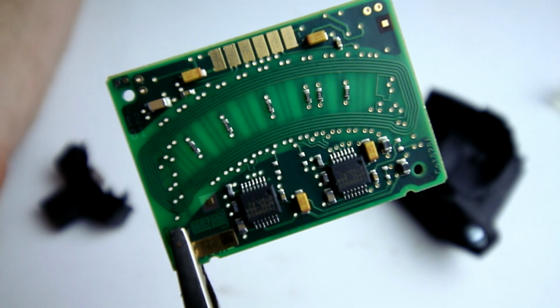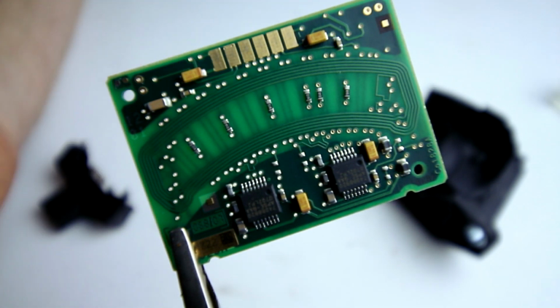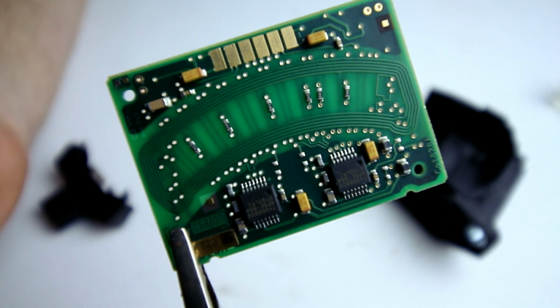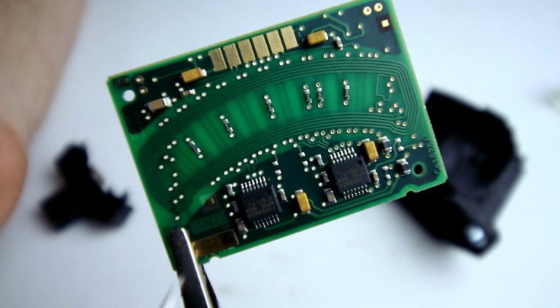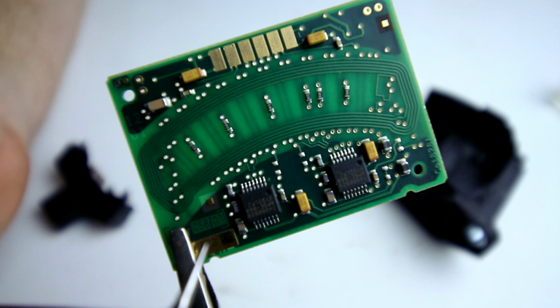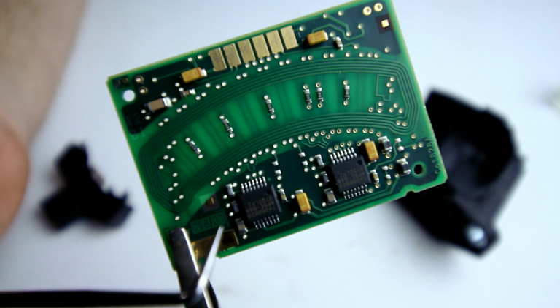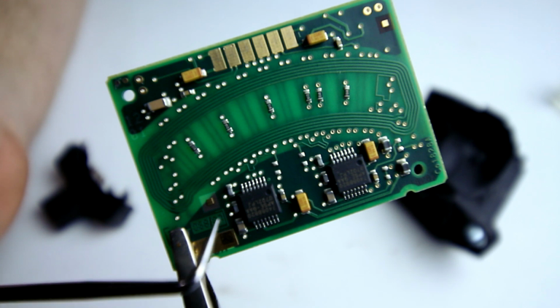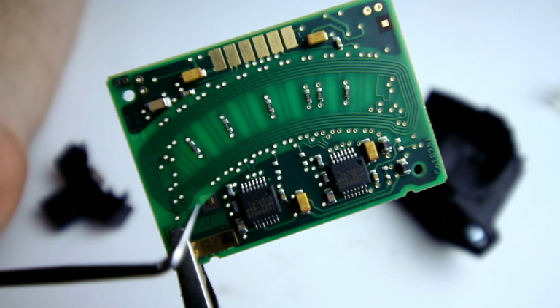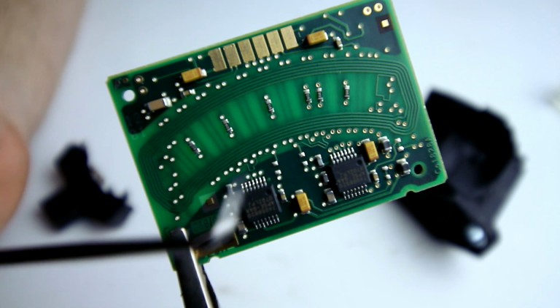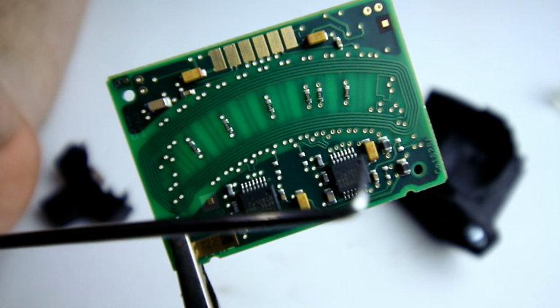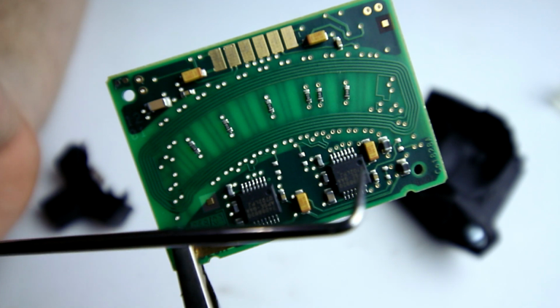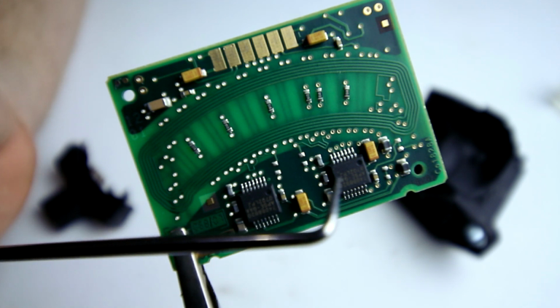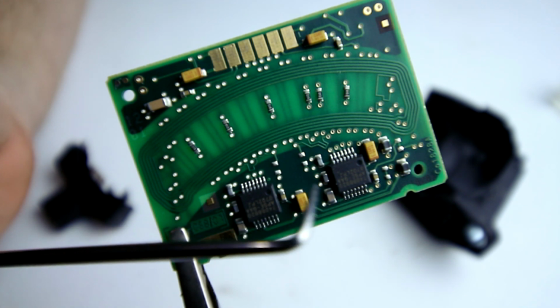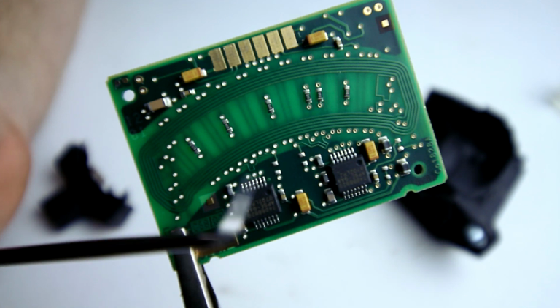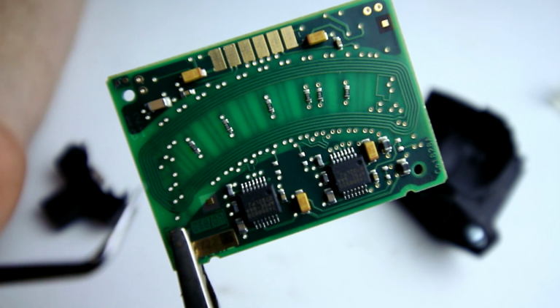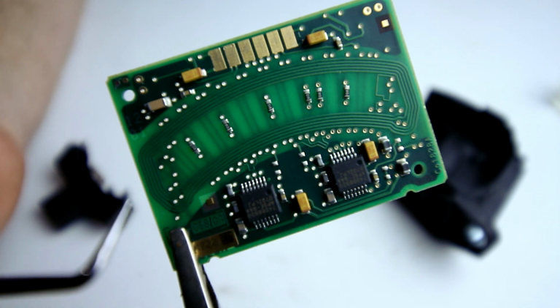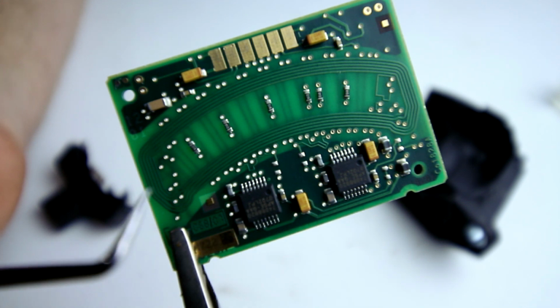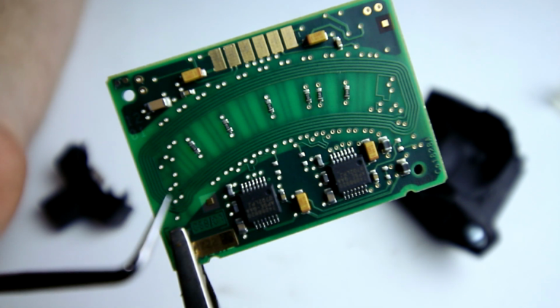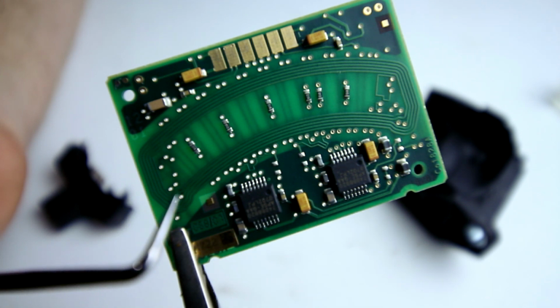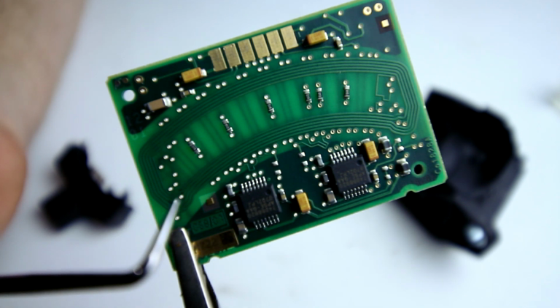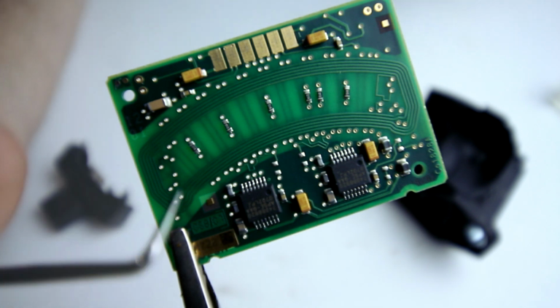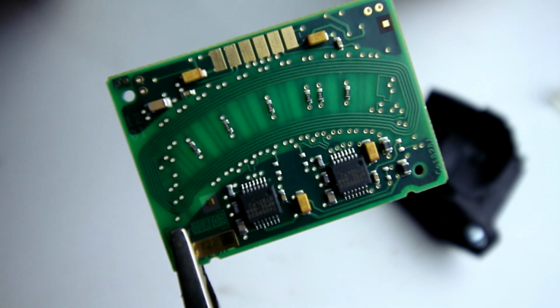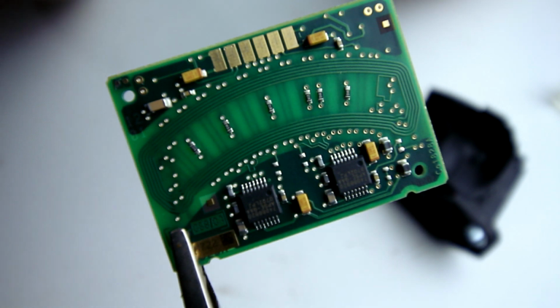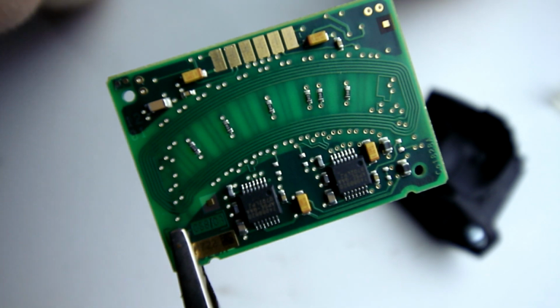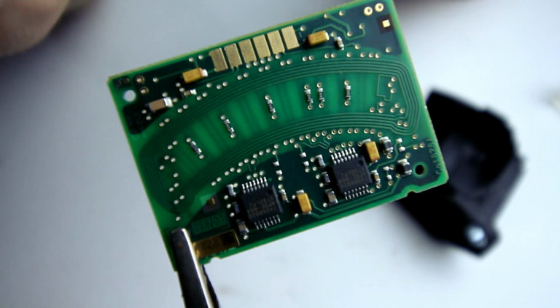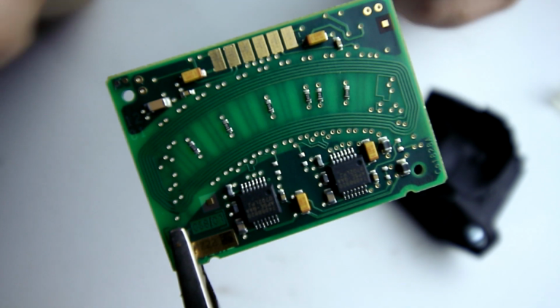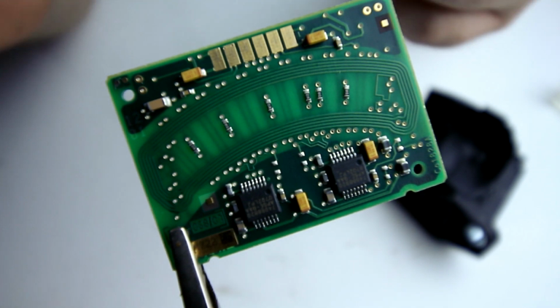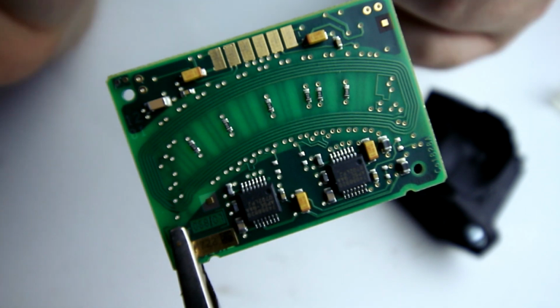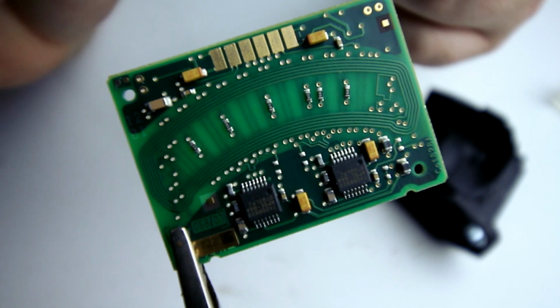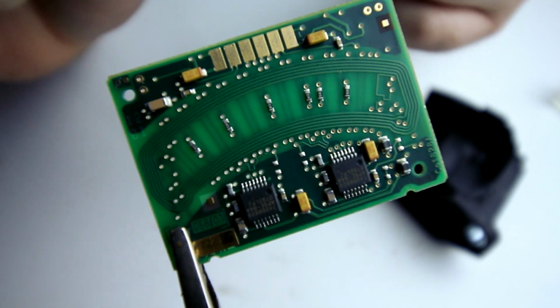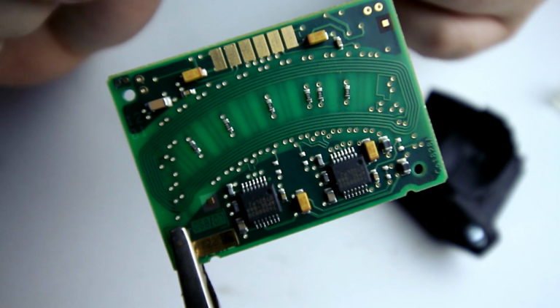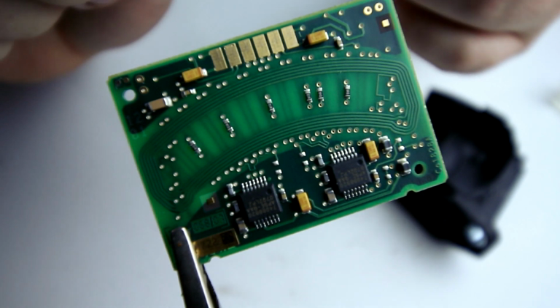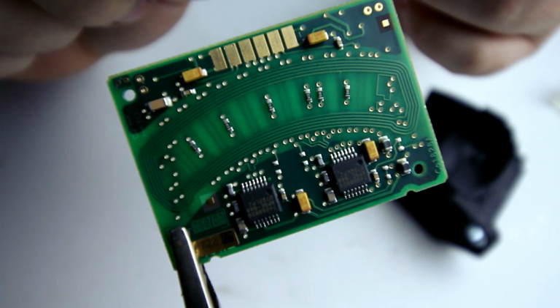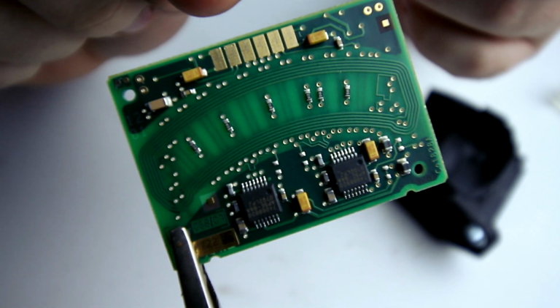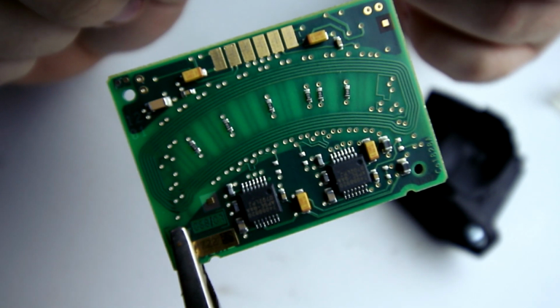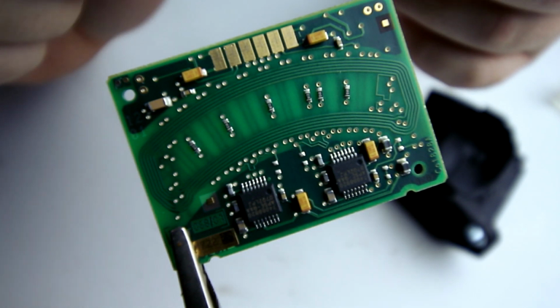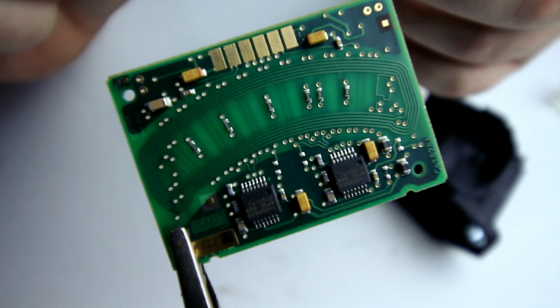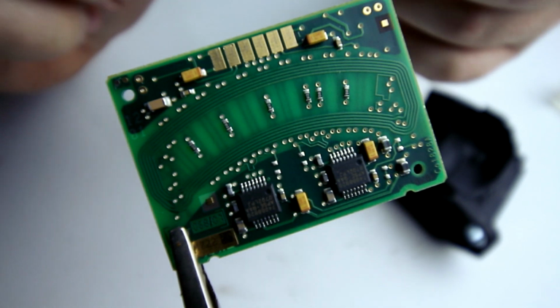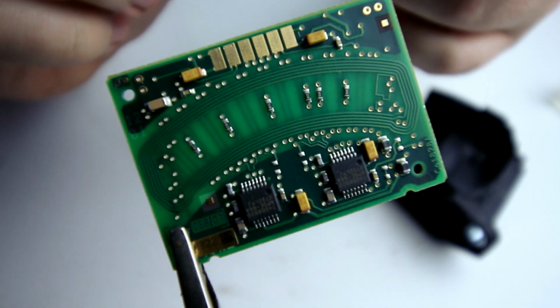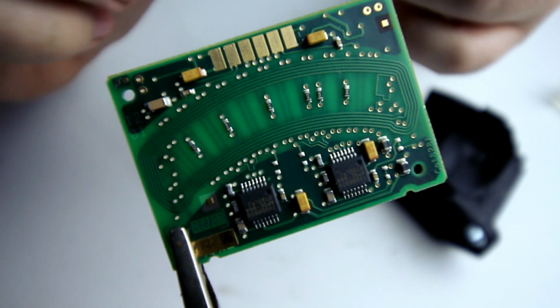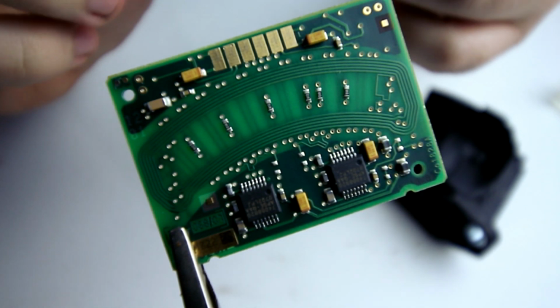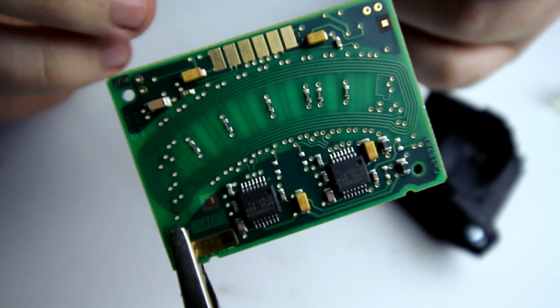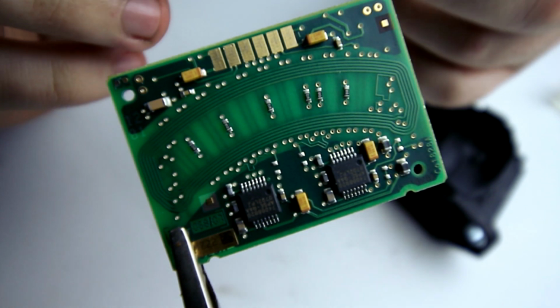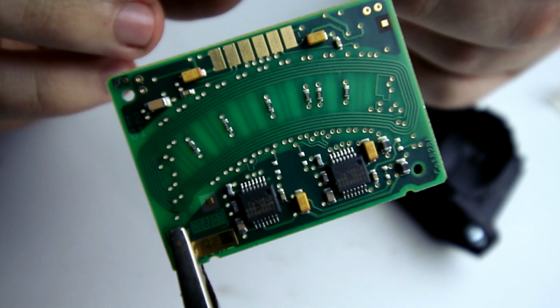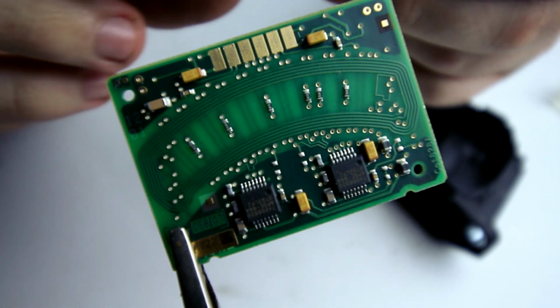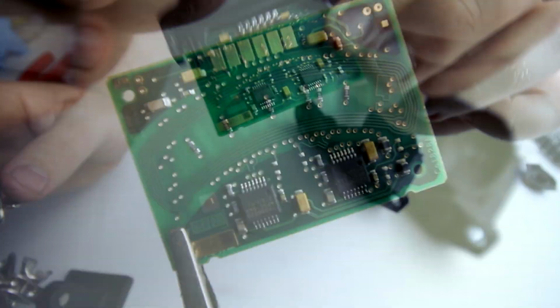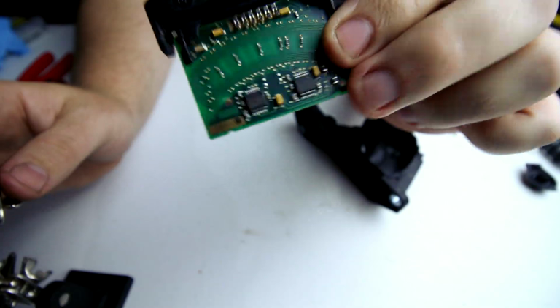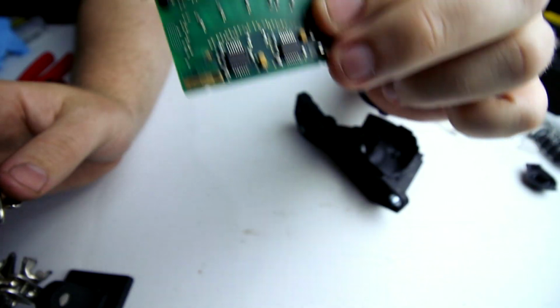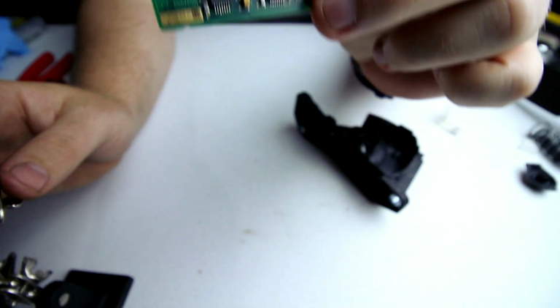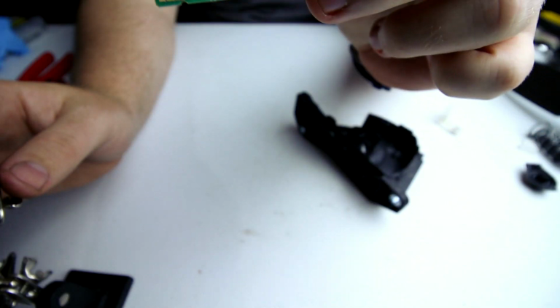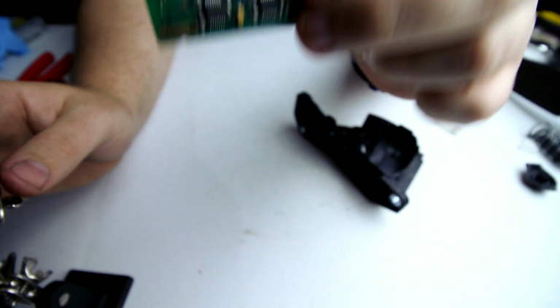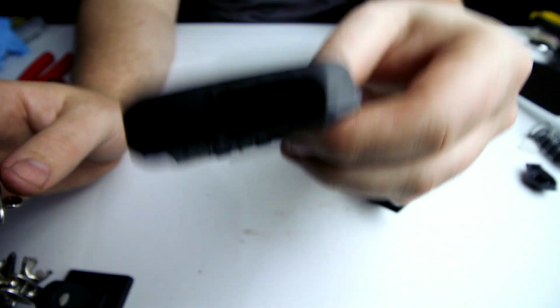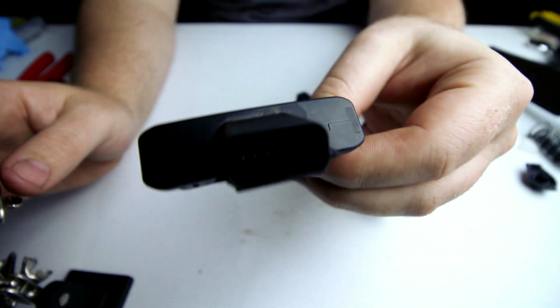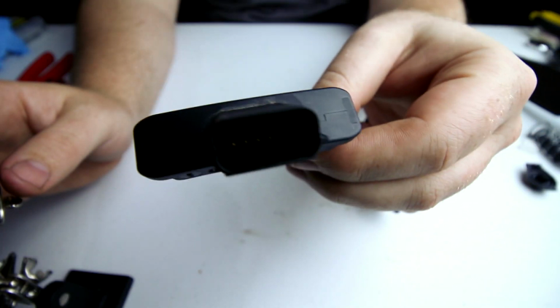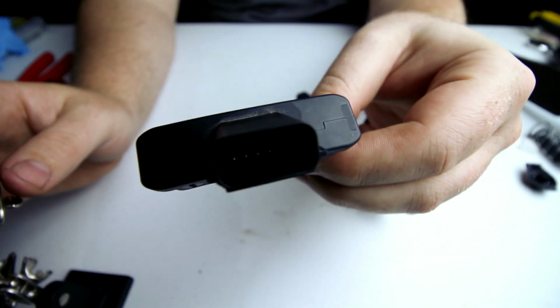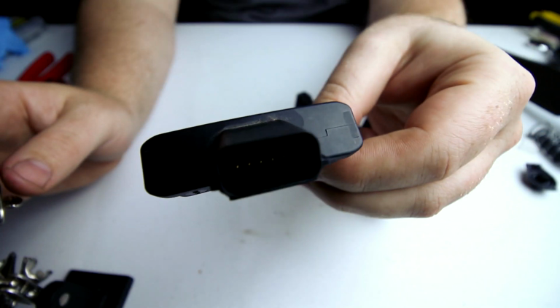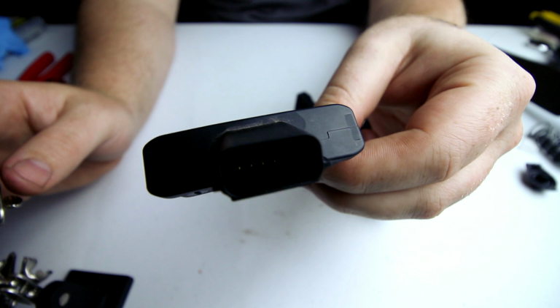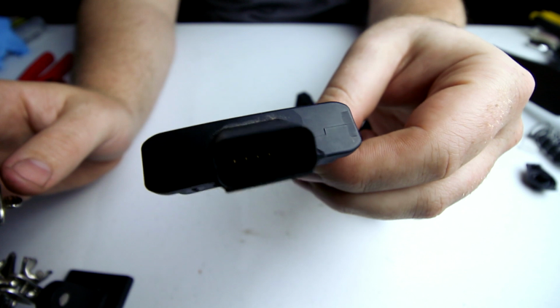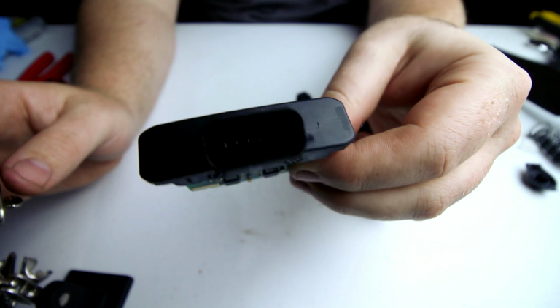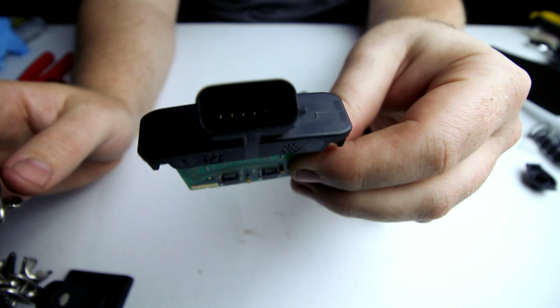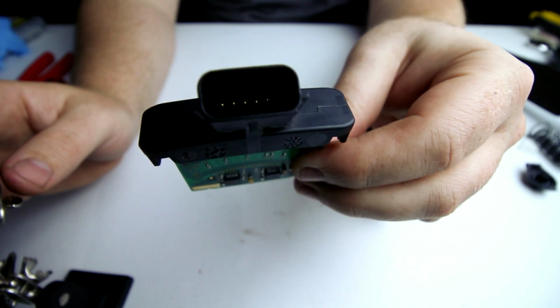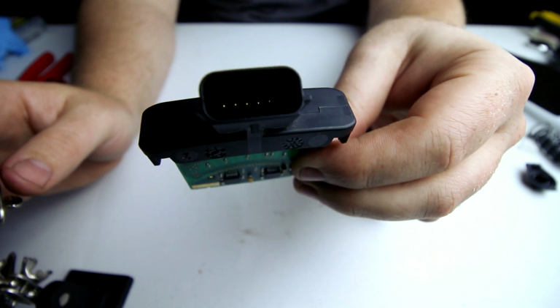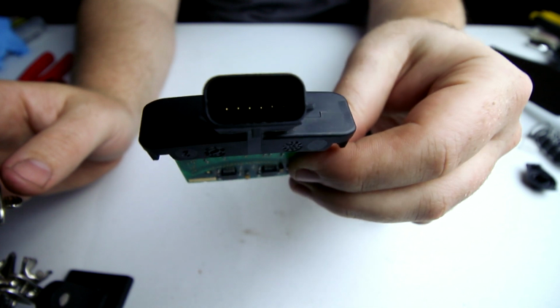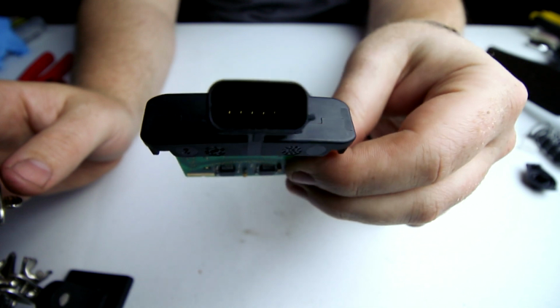It interprets that with these integrated circuits. Then the electrical signal will come and go from these contacts. On the other side of this is where you plug it in.